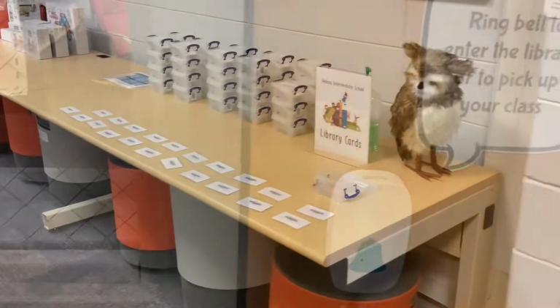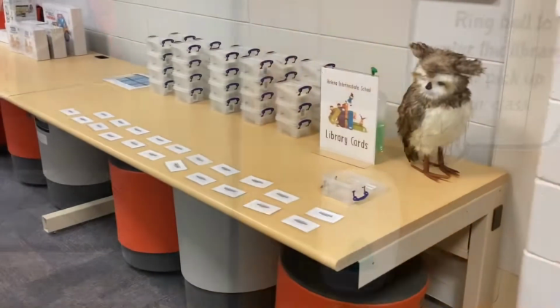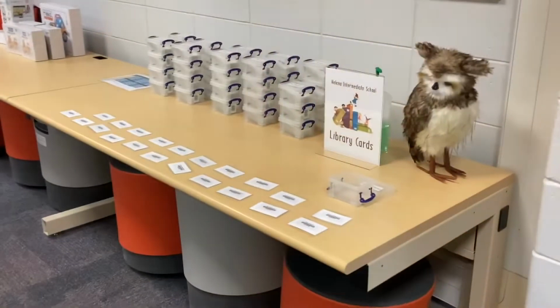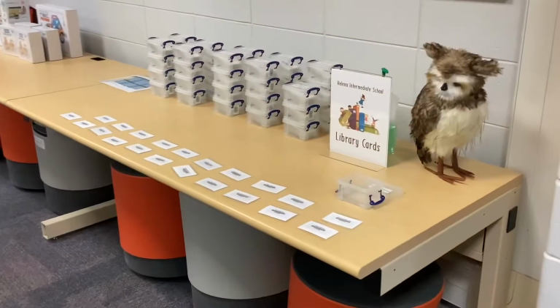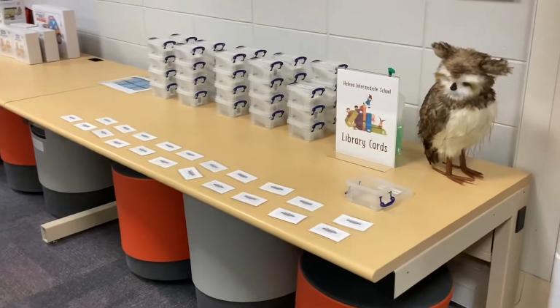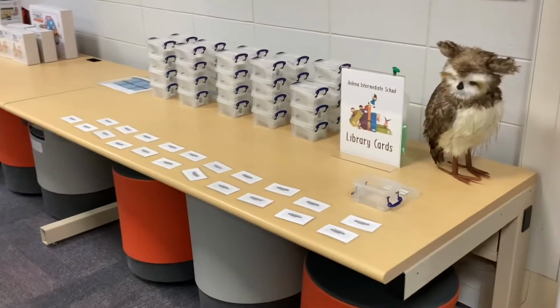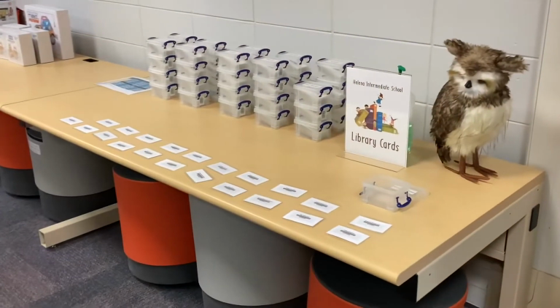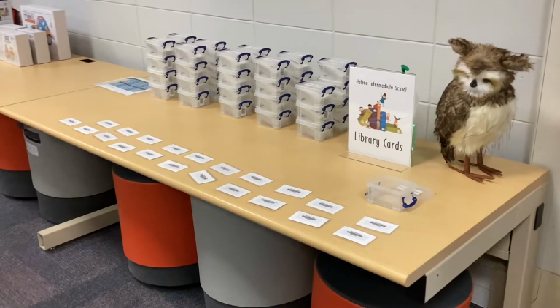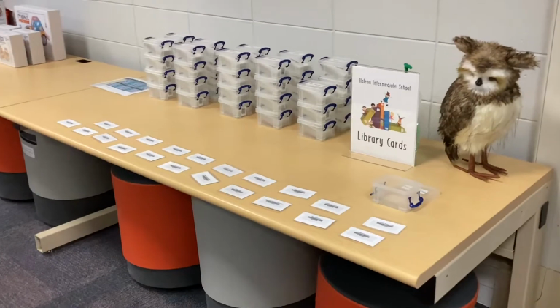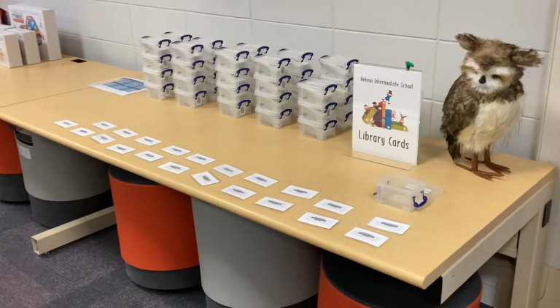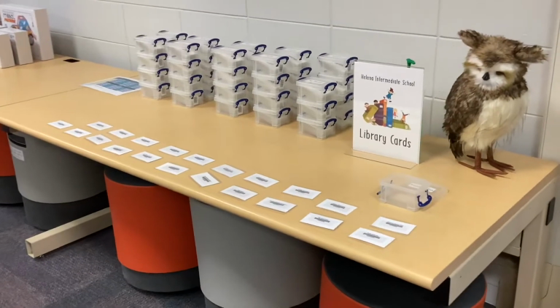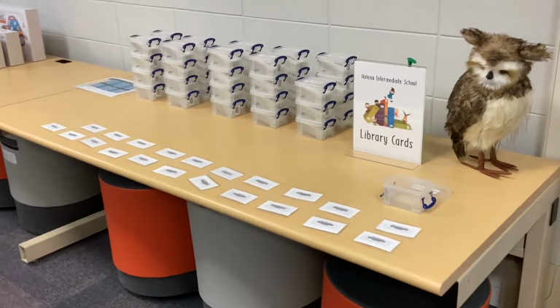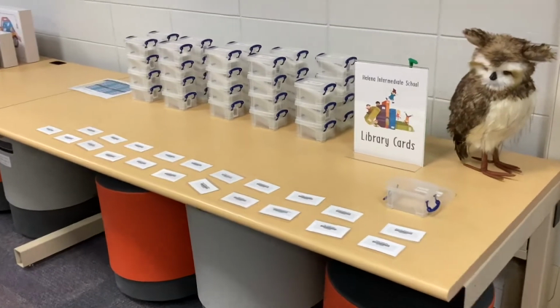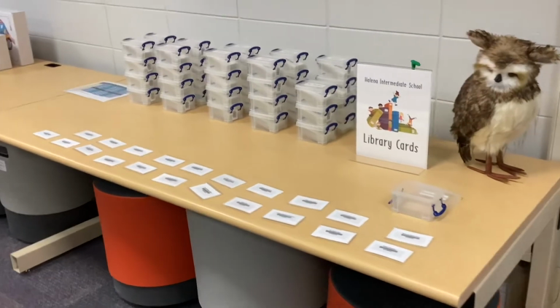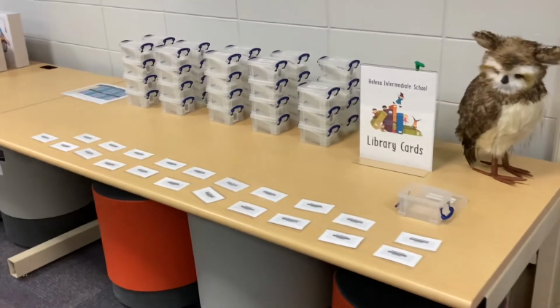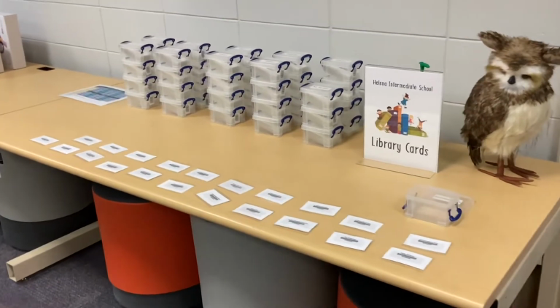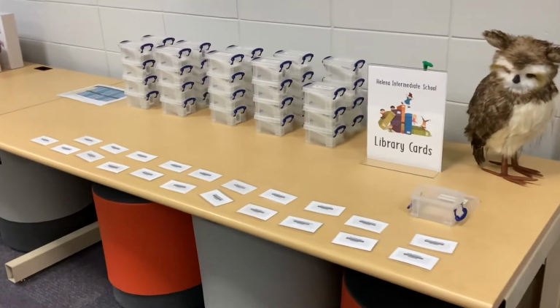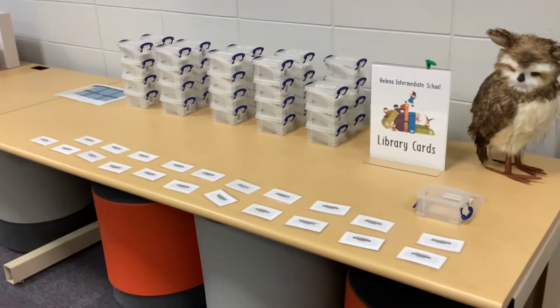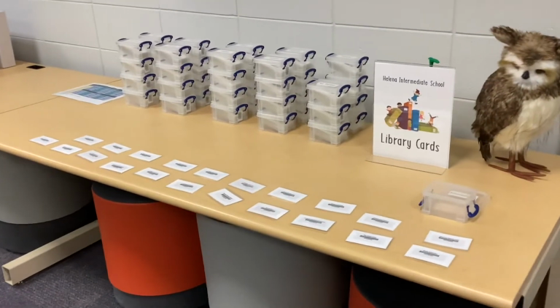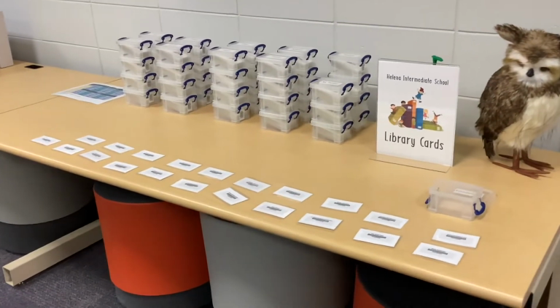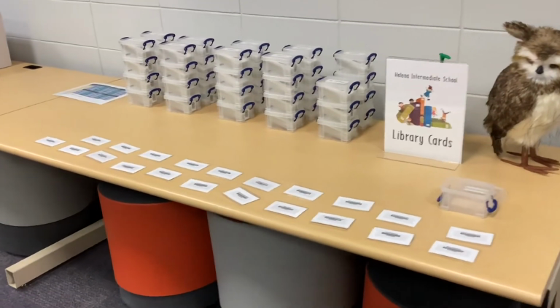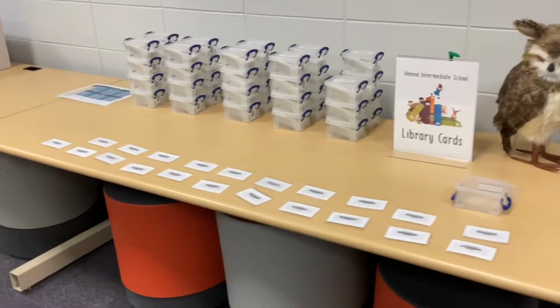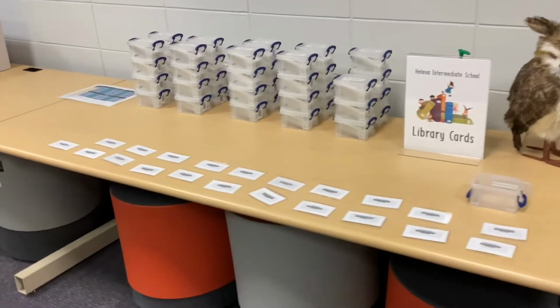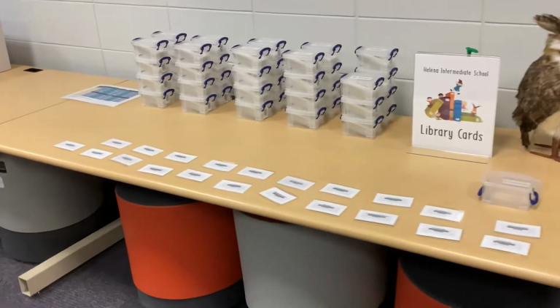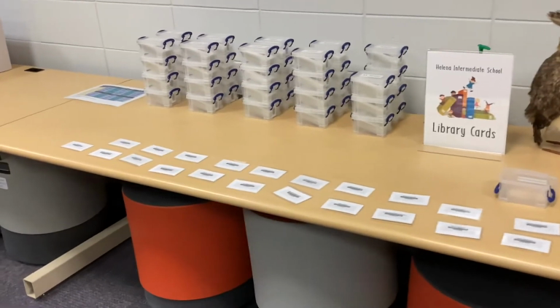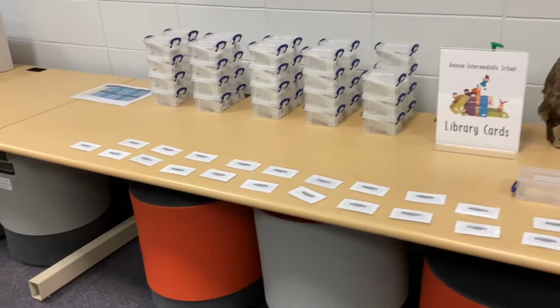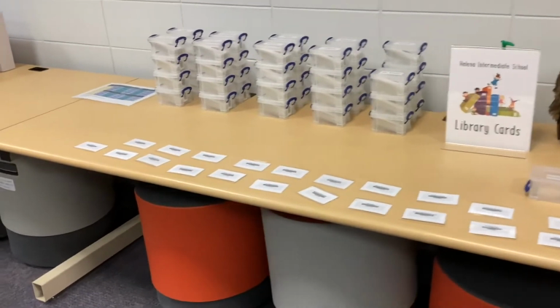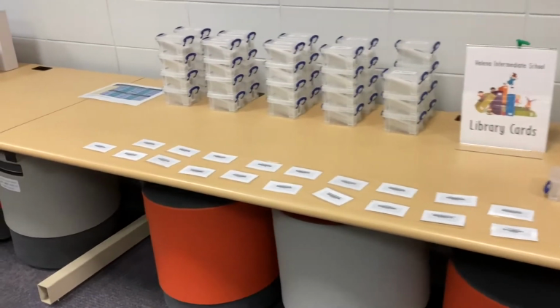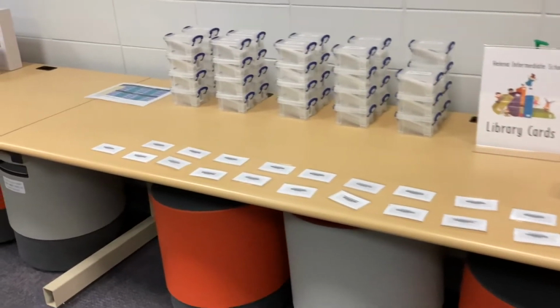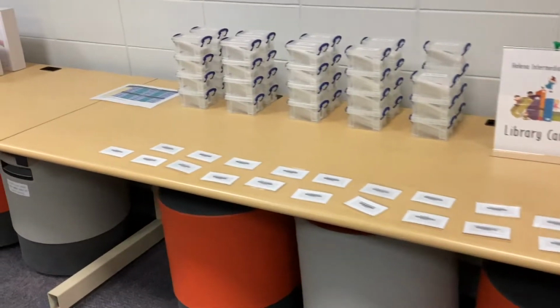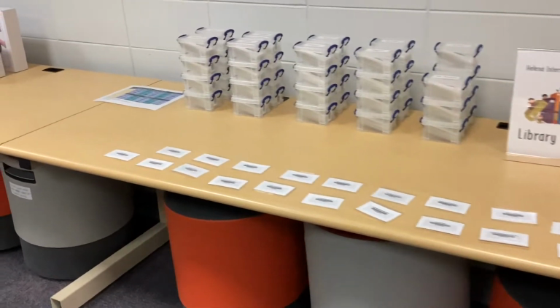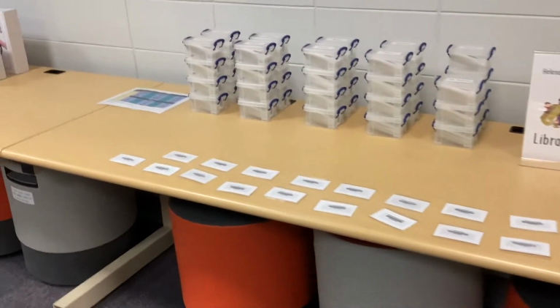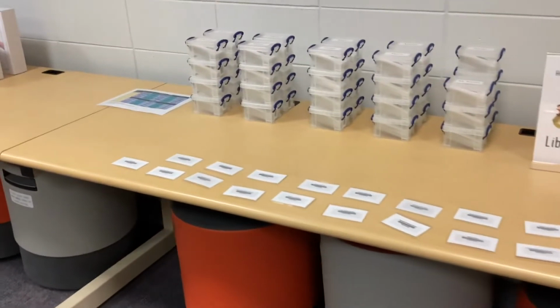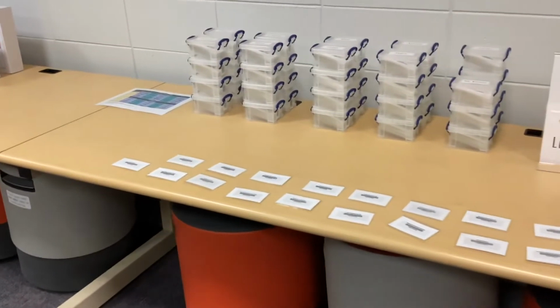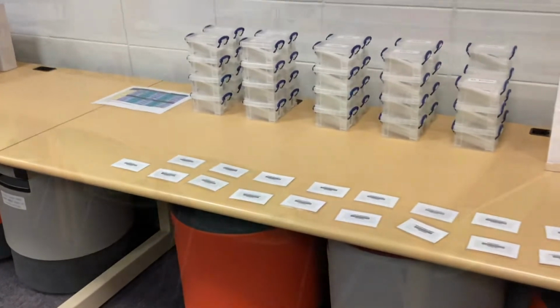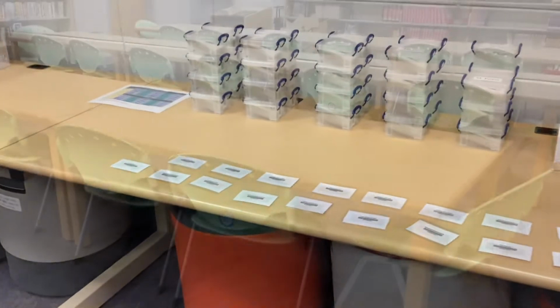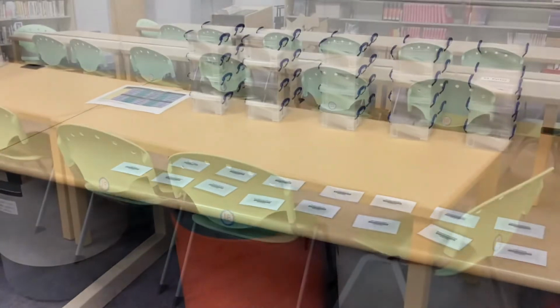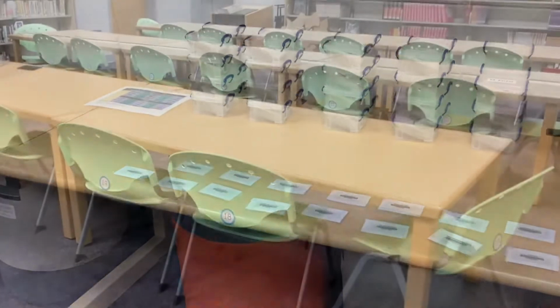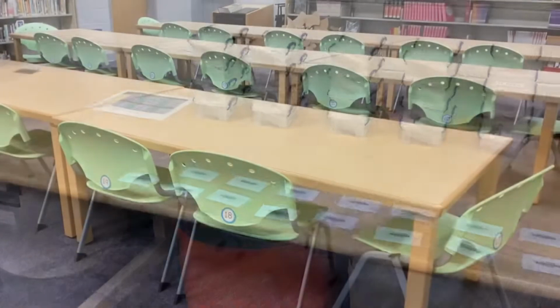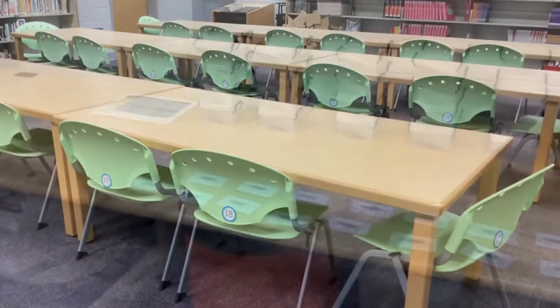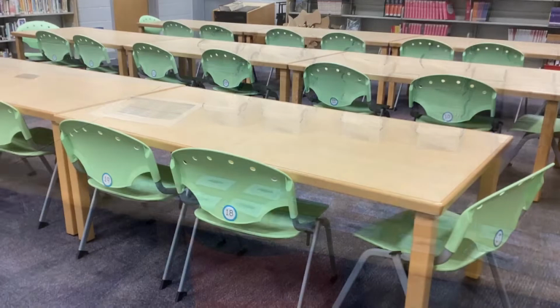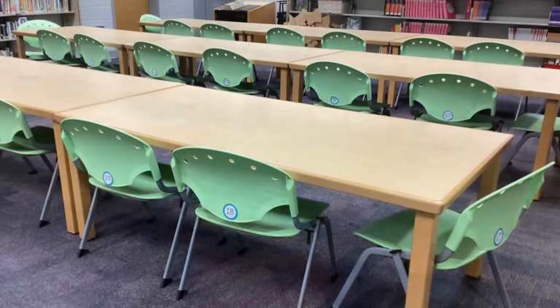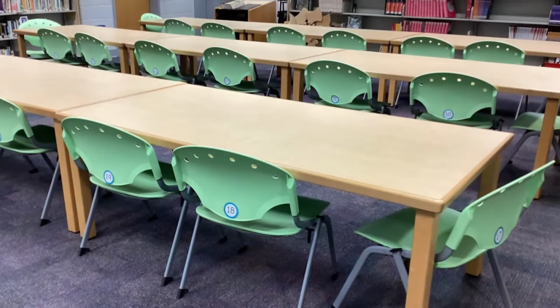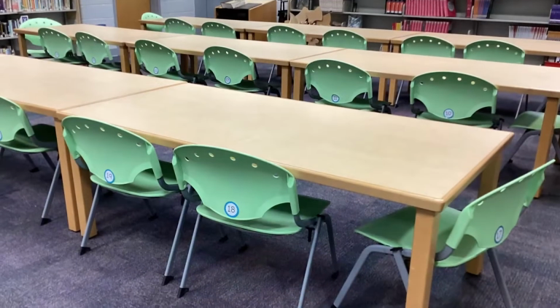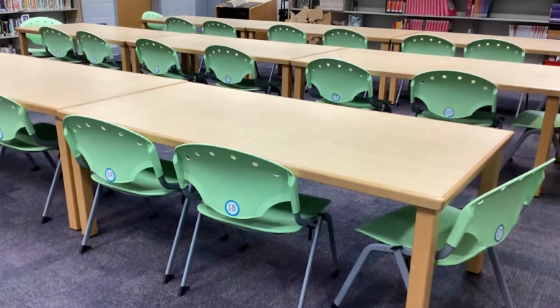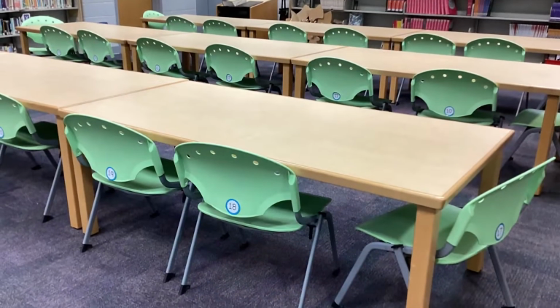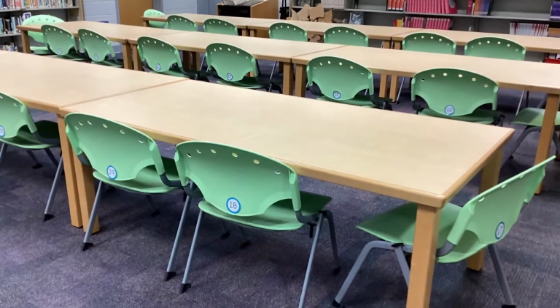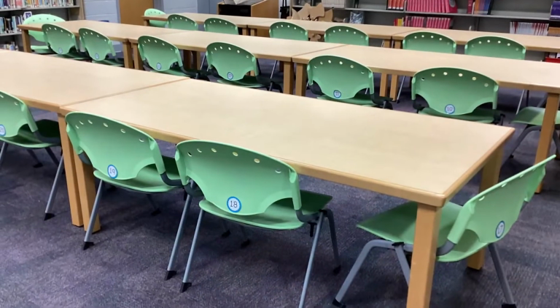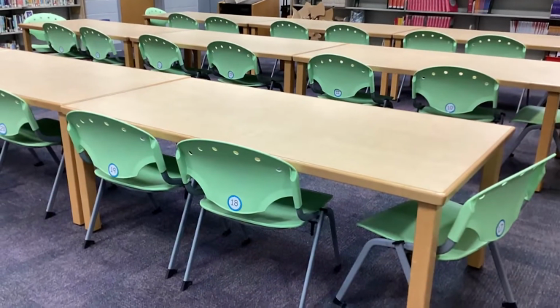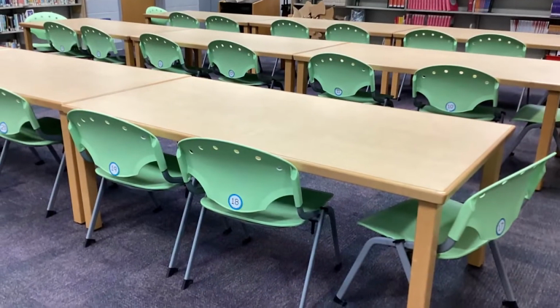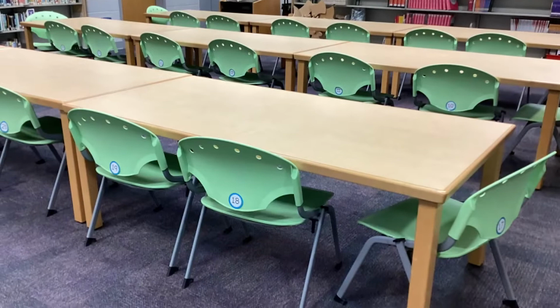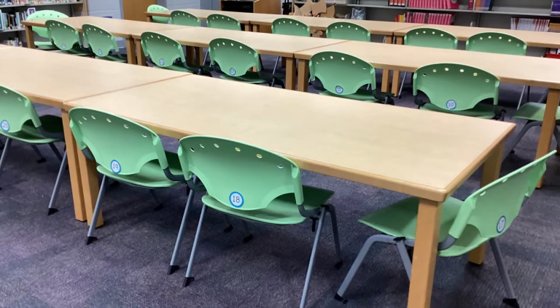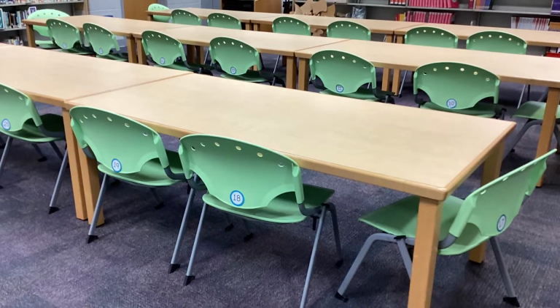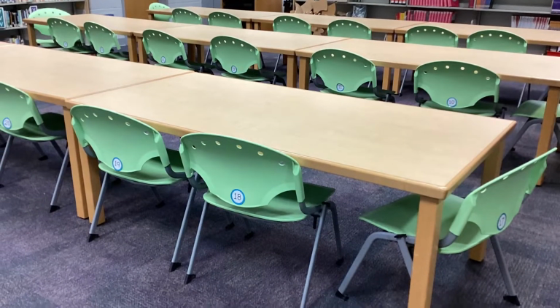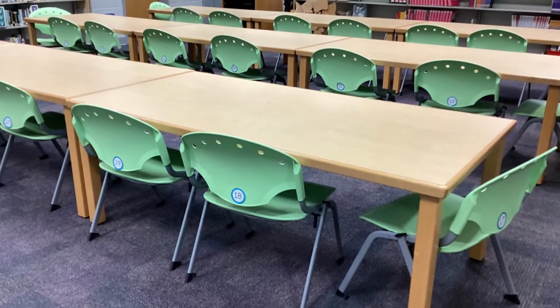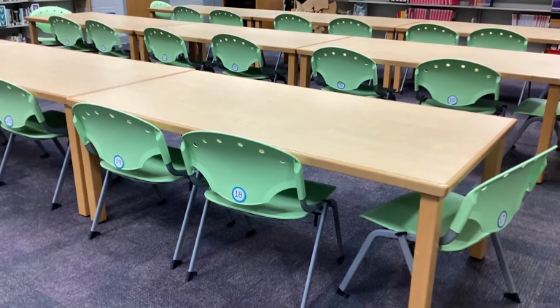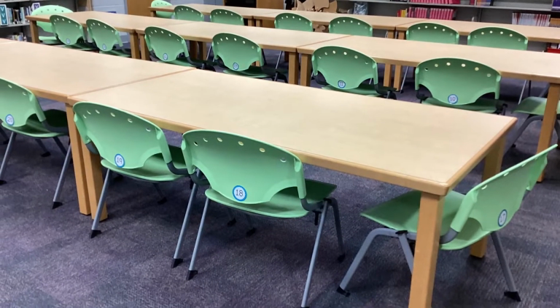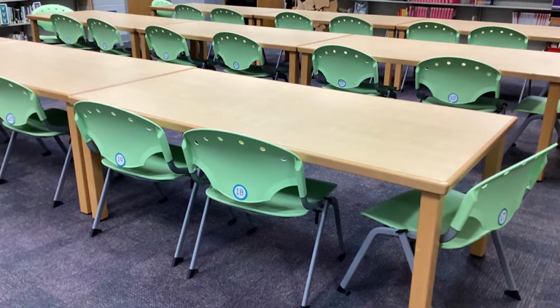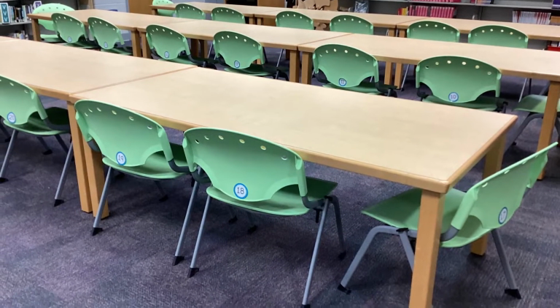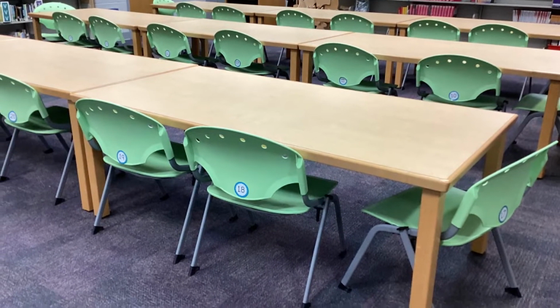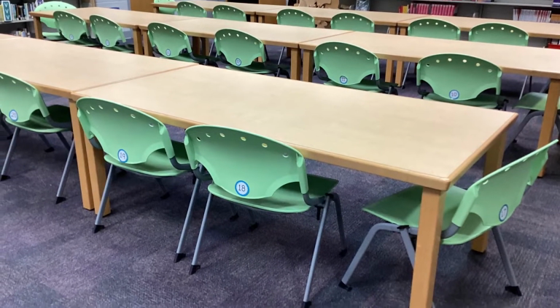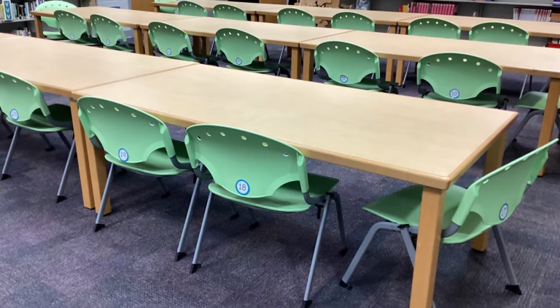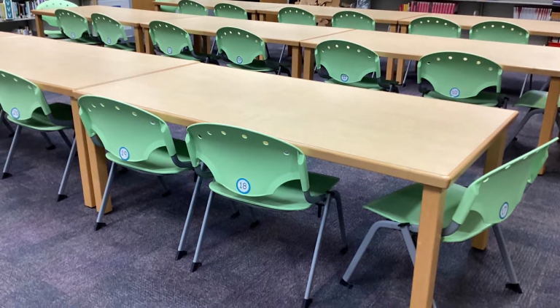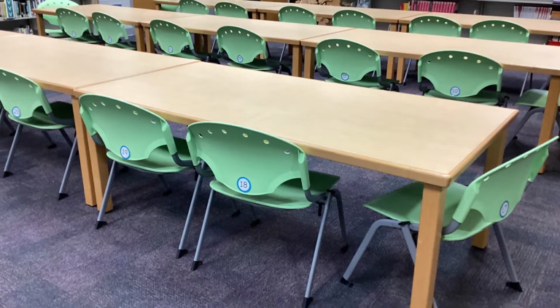Begin by picking up your library card from the table. Take it to your assigned seat that matches your classroom number.